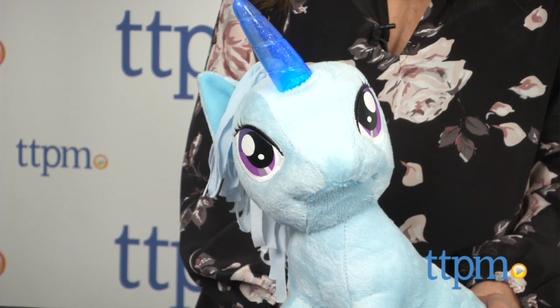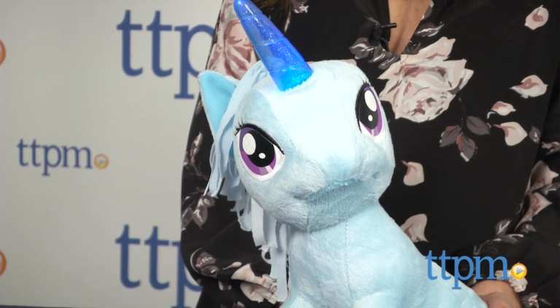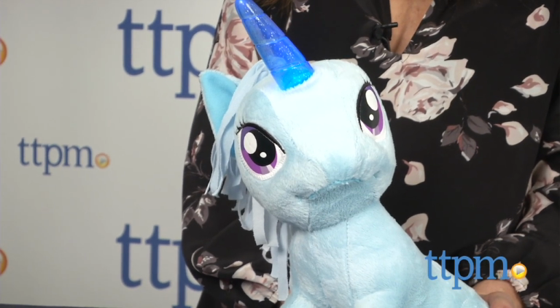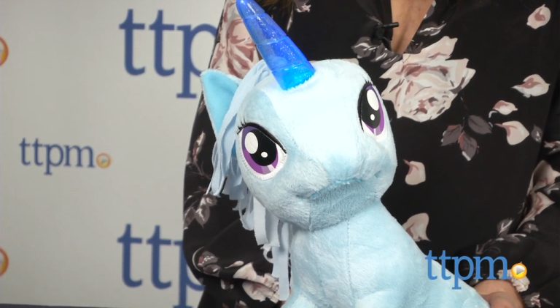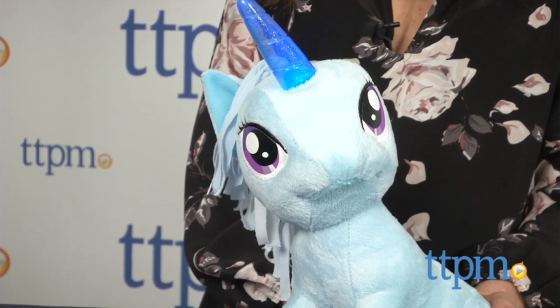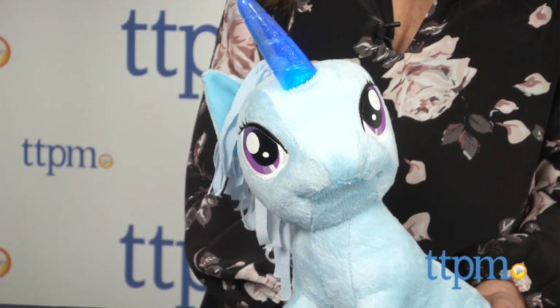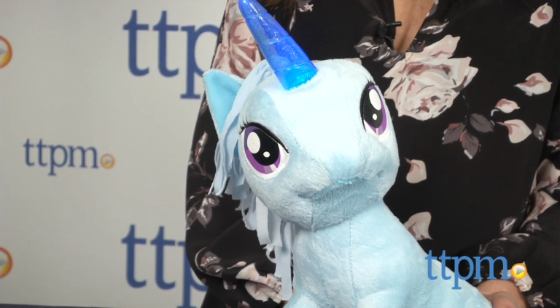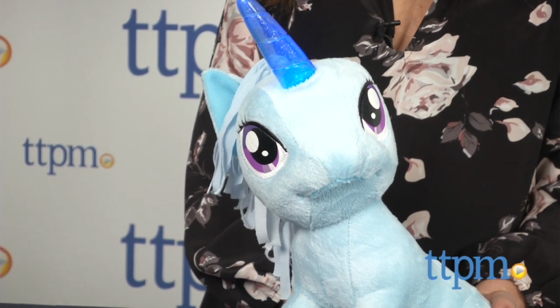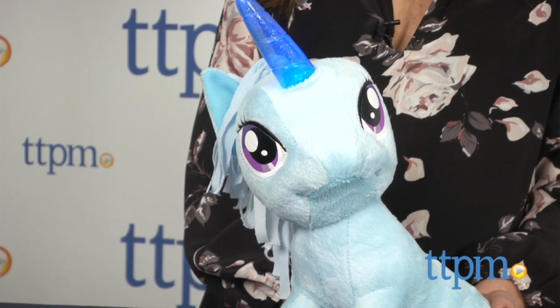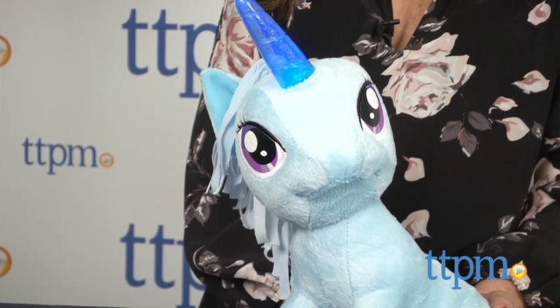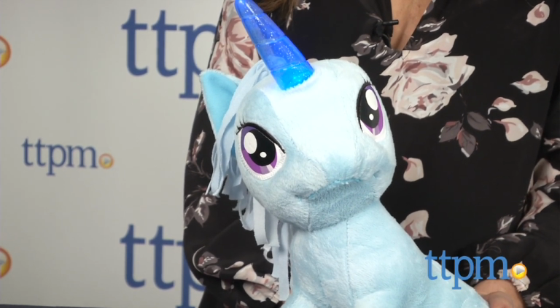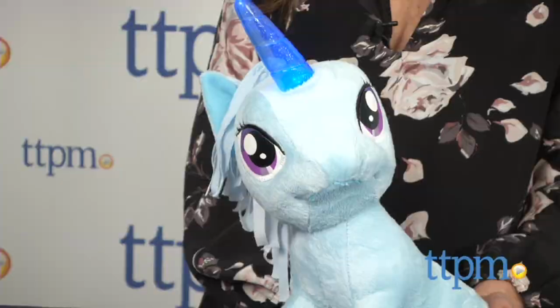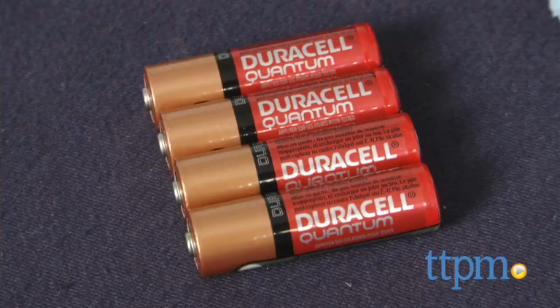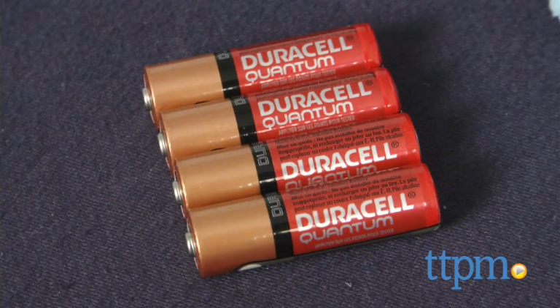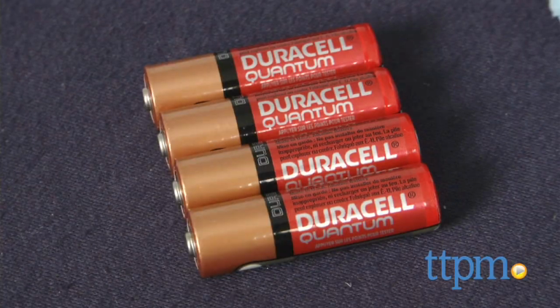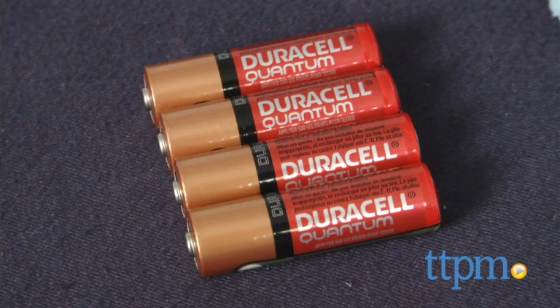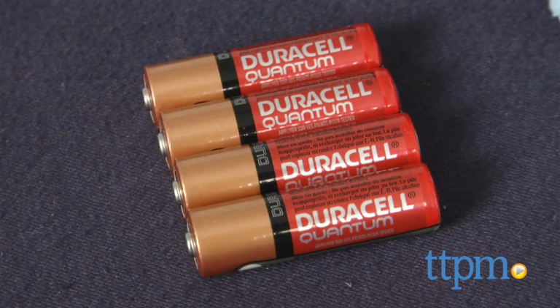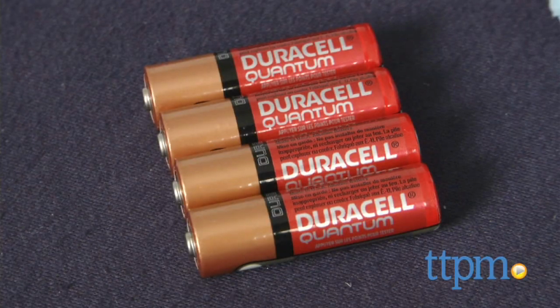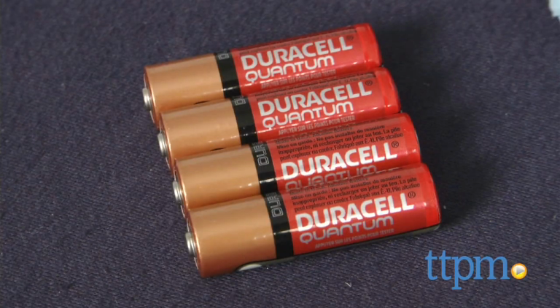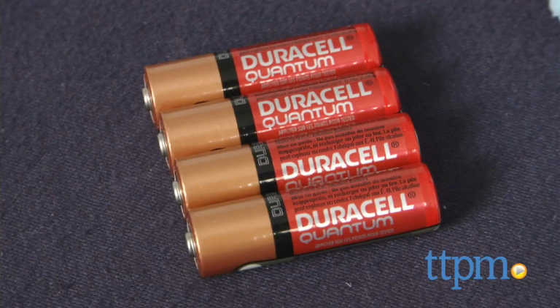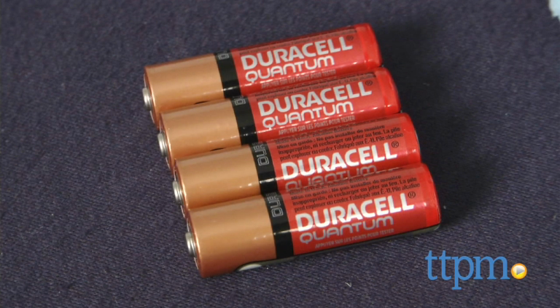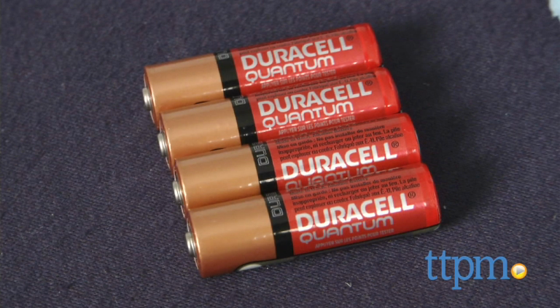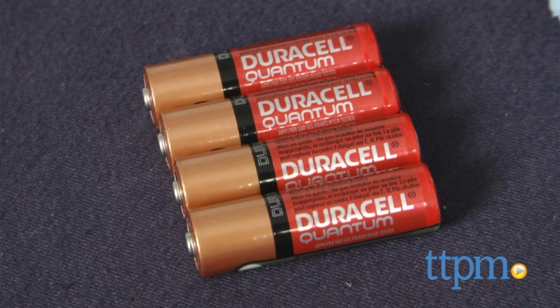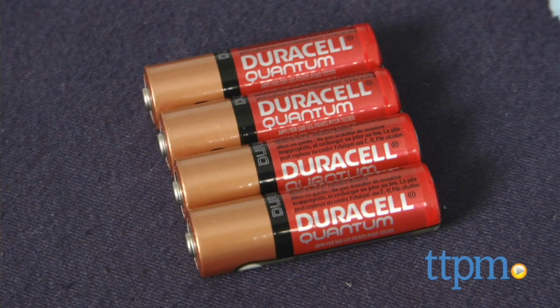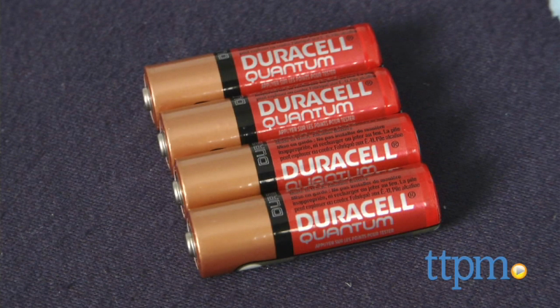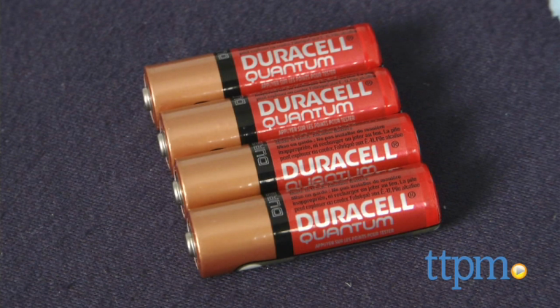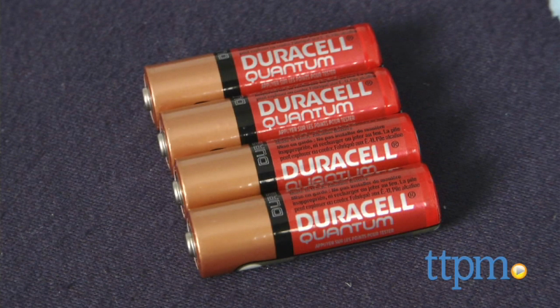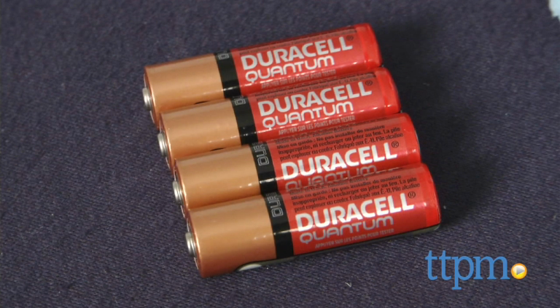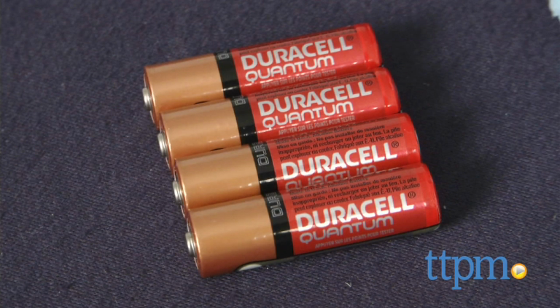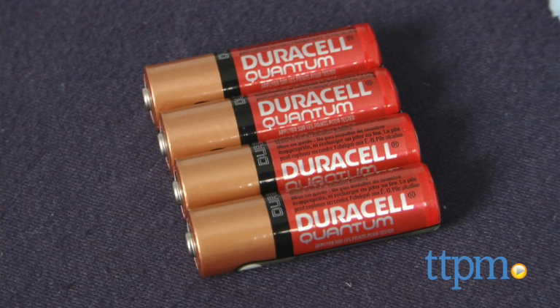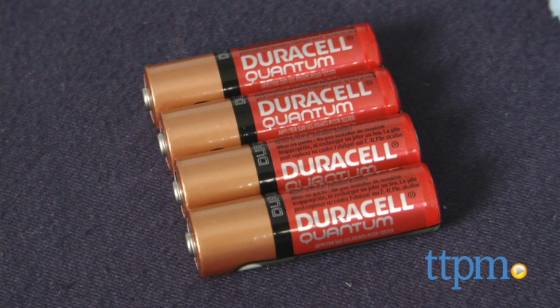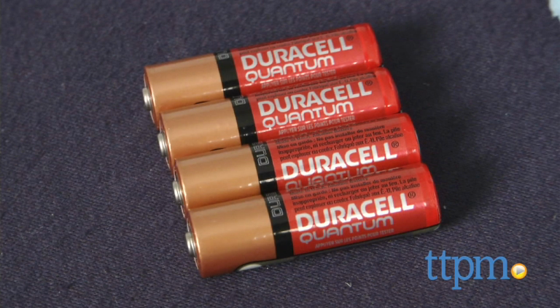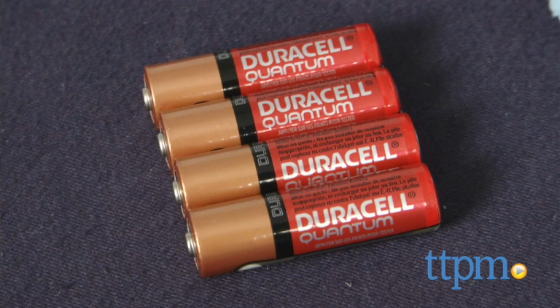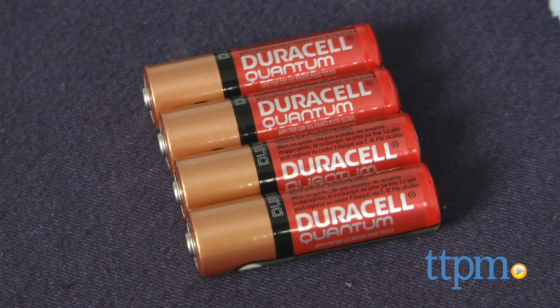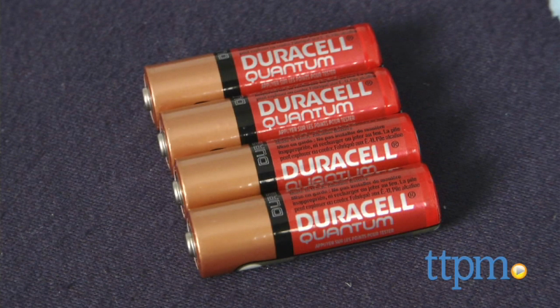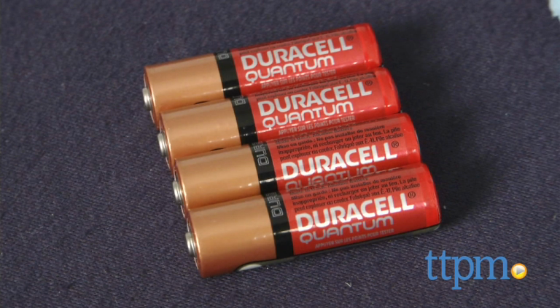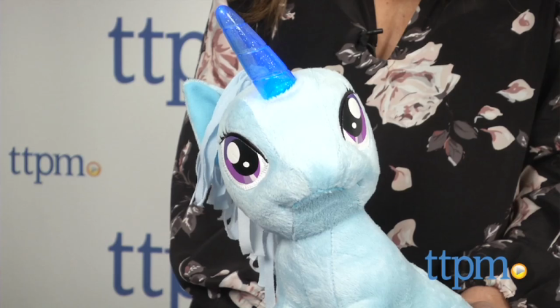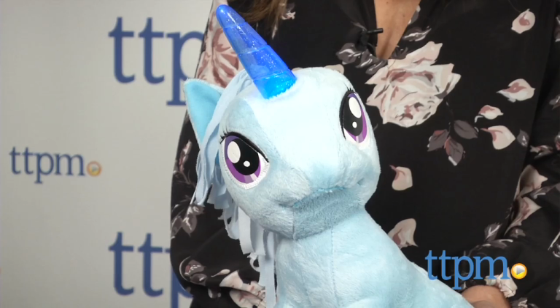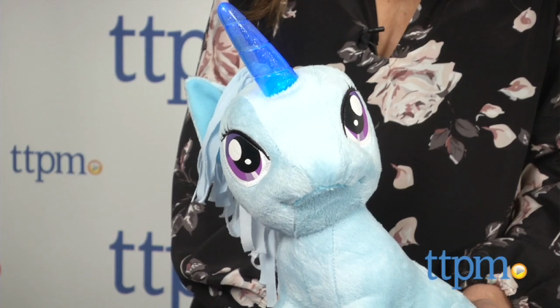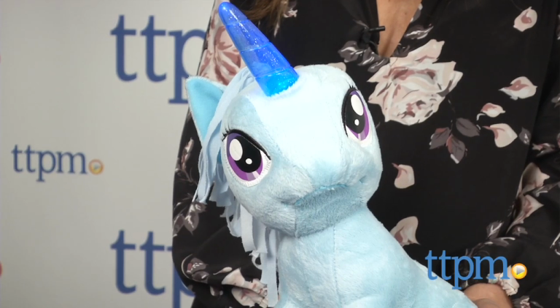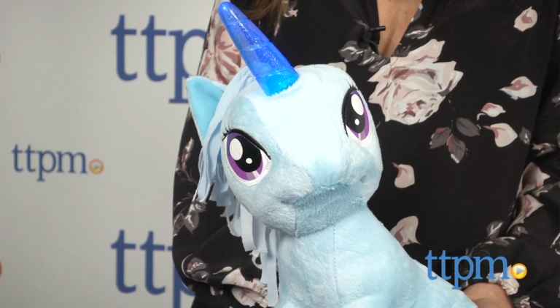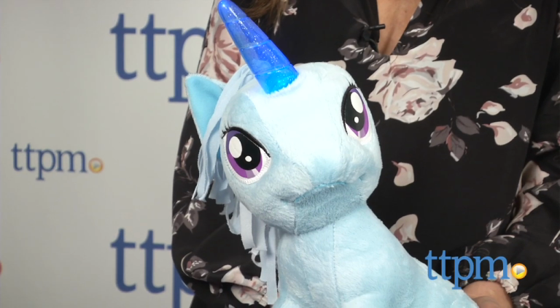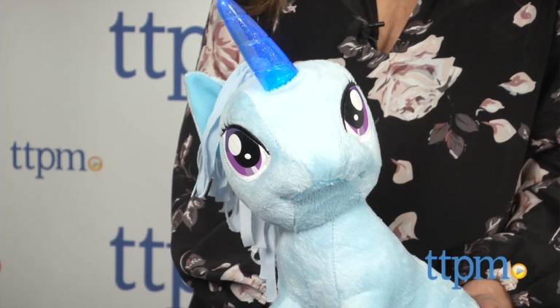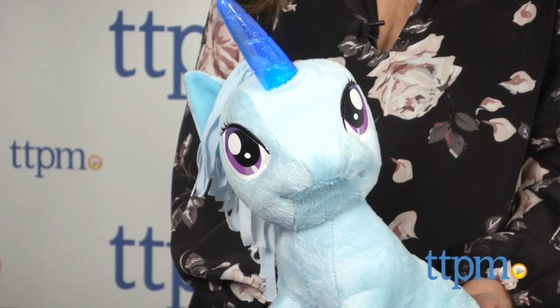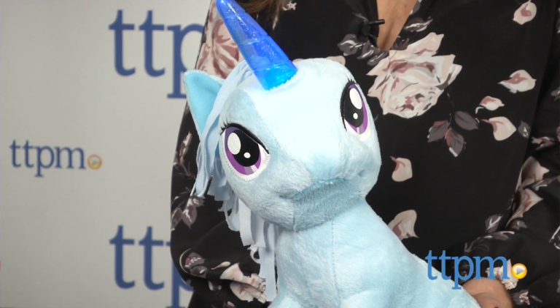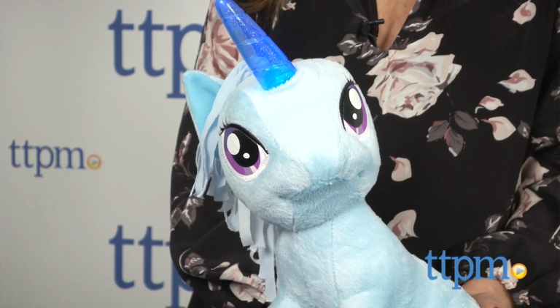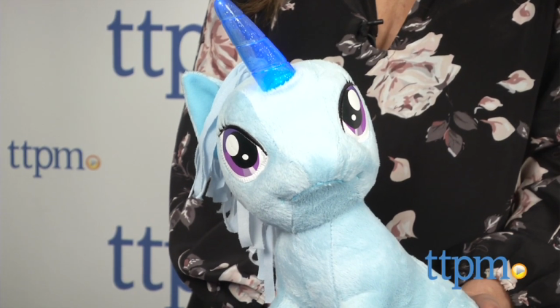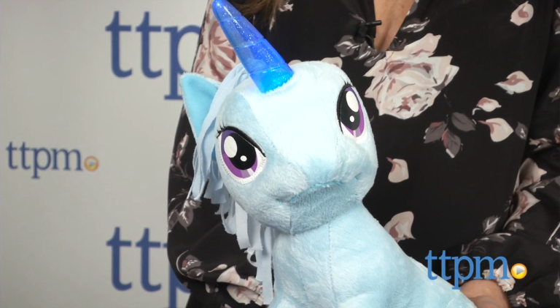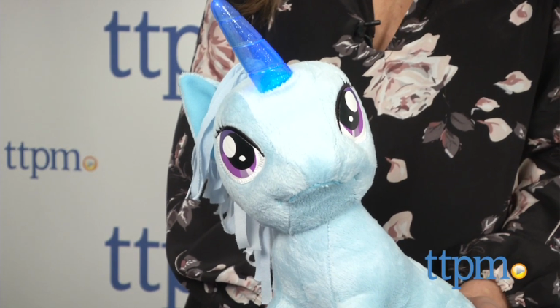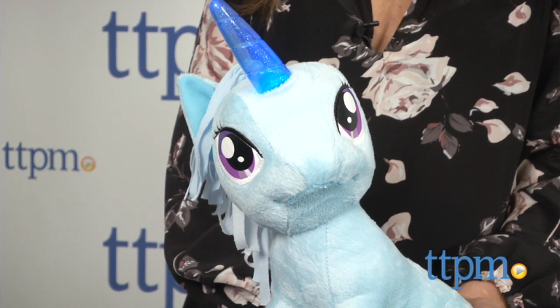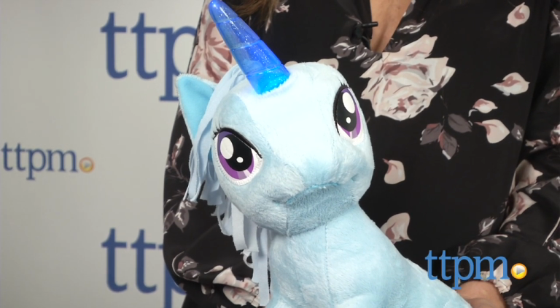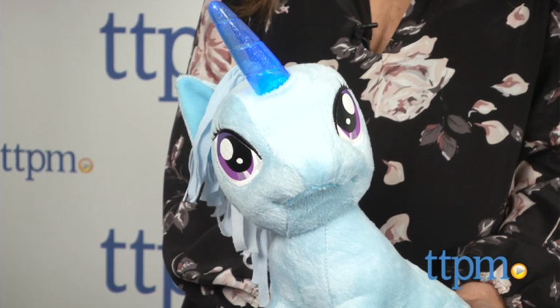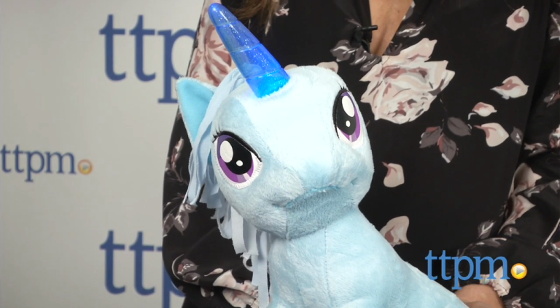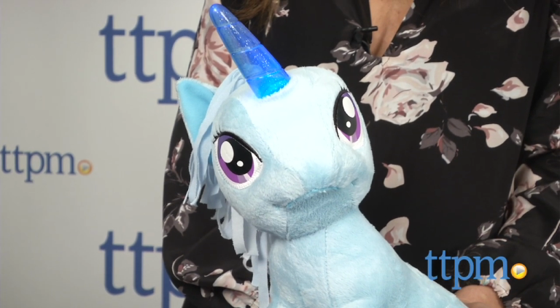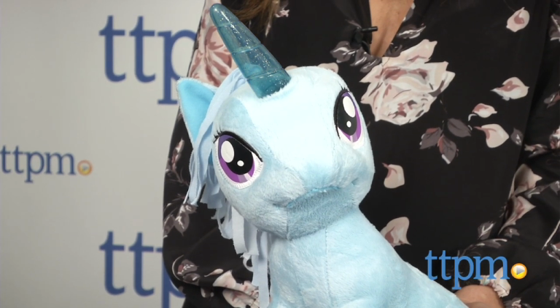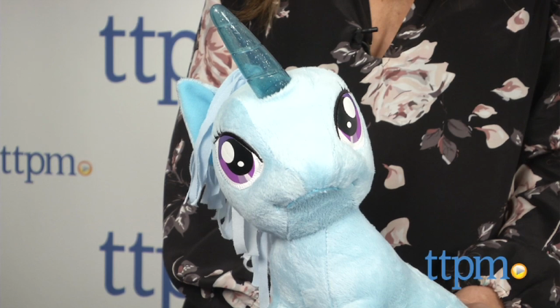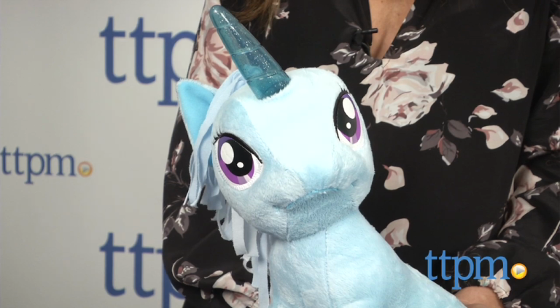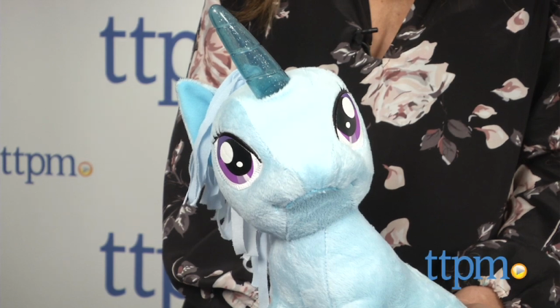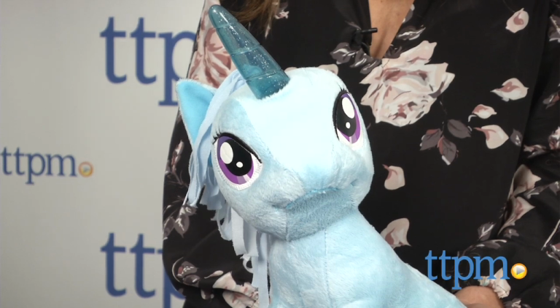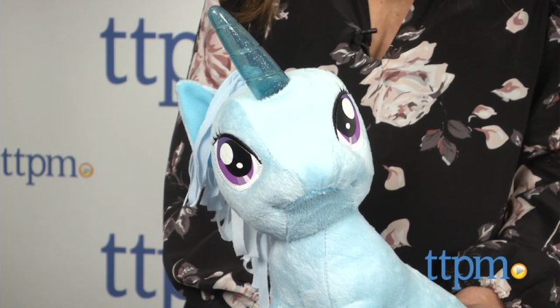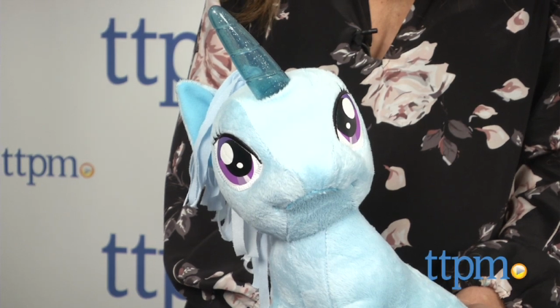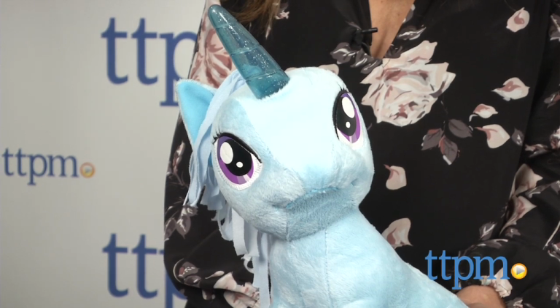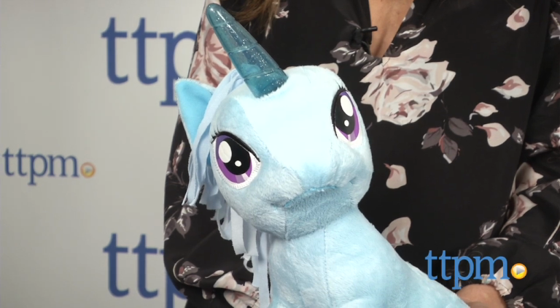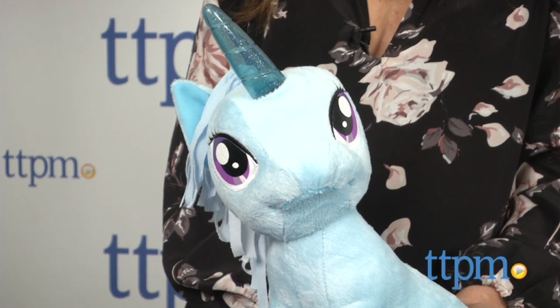The toy requires four AA batteries, which are included. Posed in a sitting position, this sweet unicorn measures 12 inches tall.